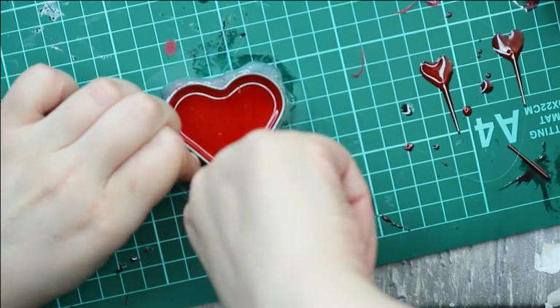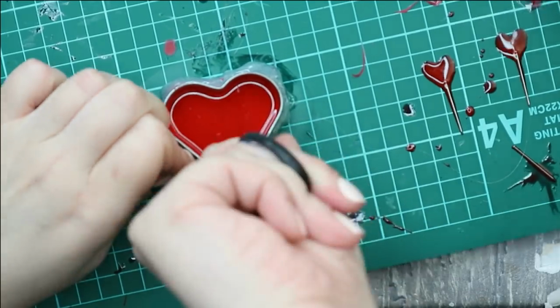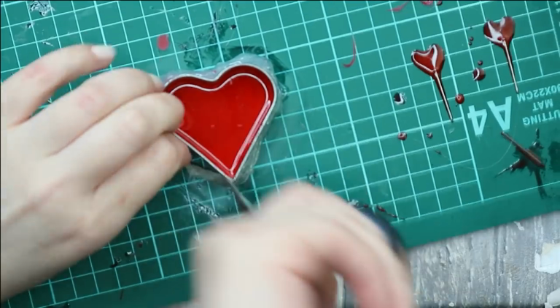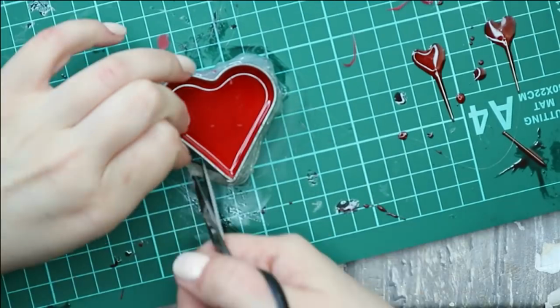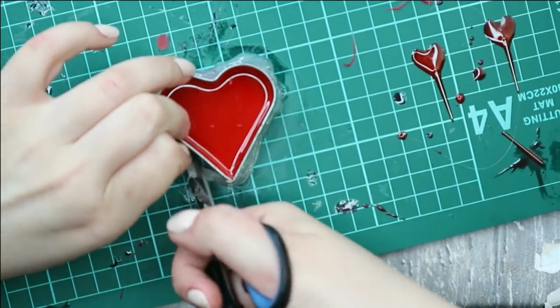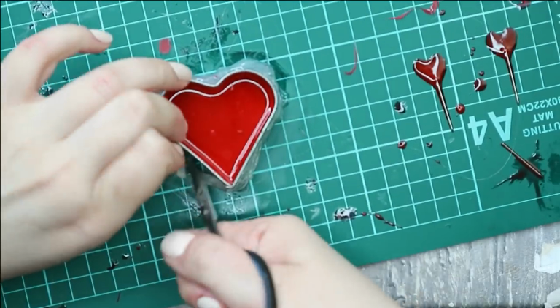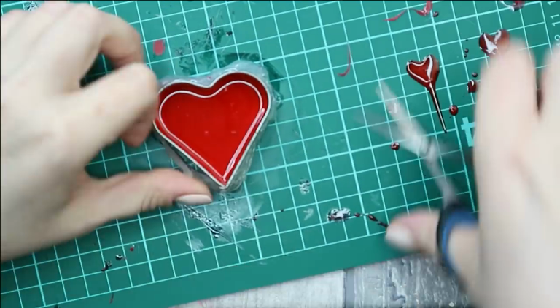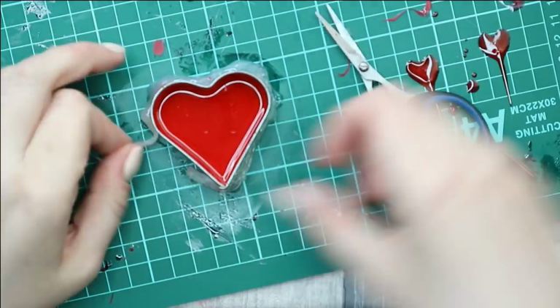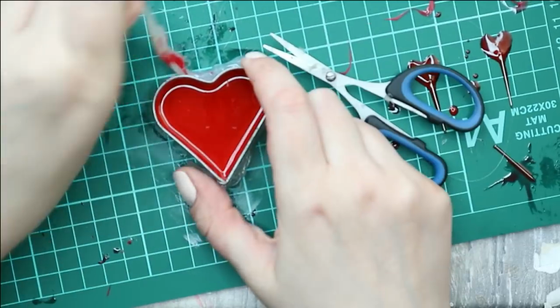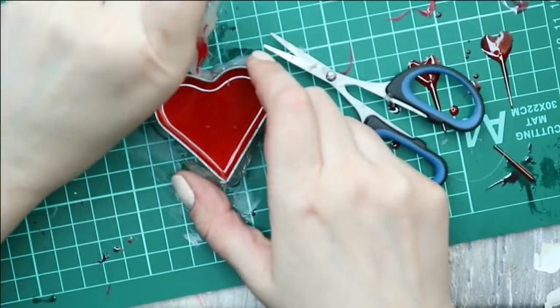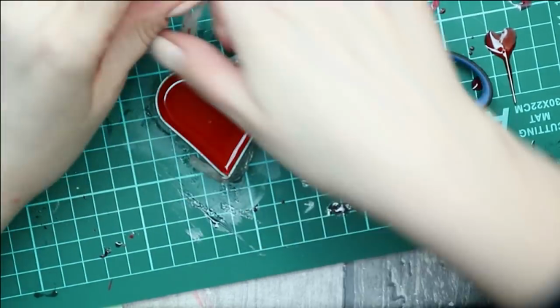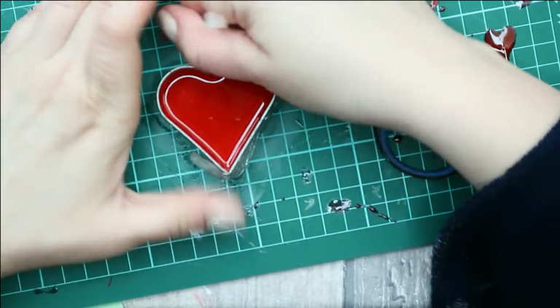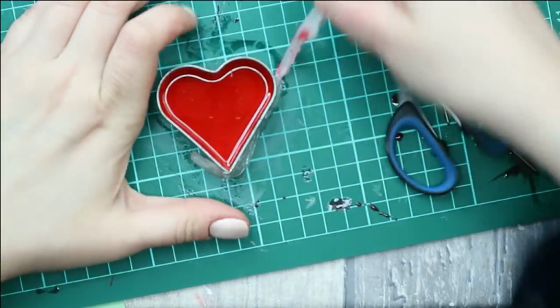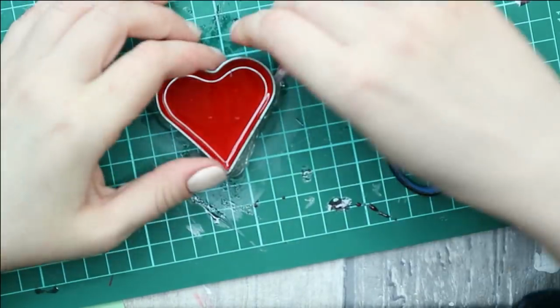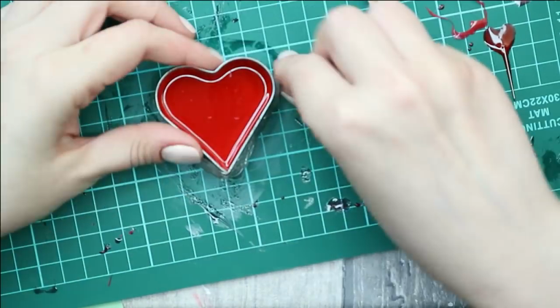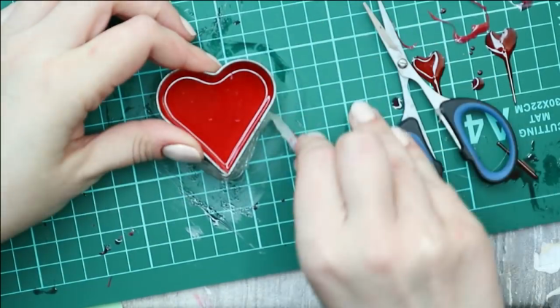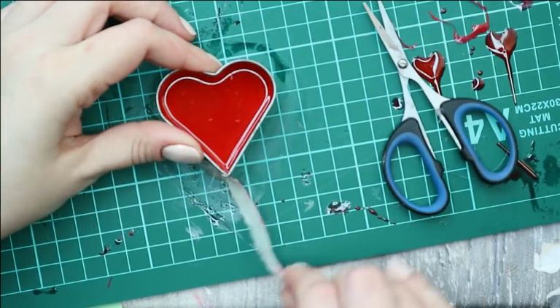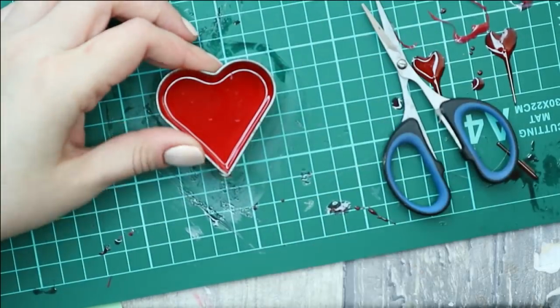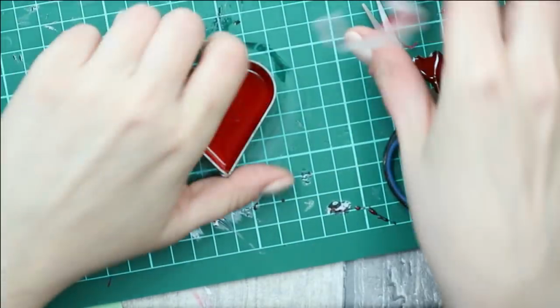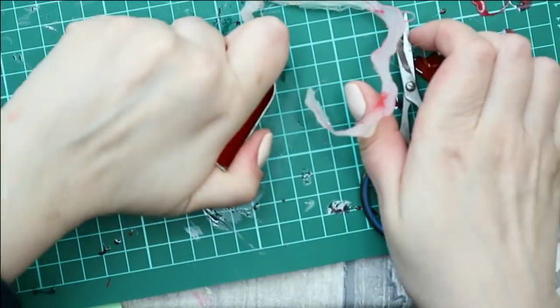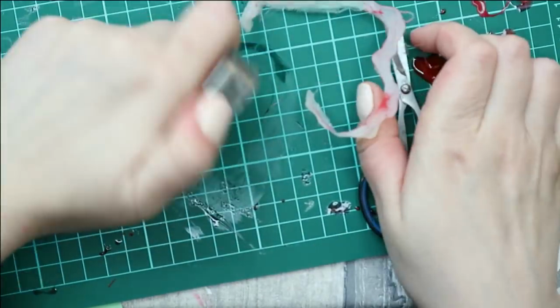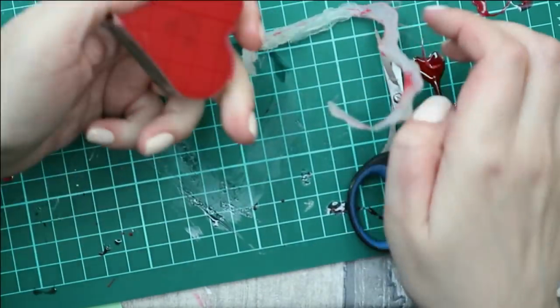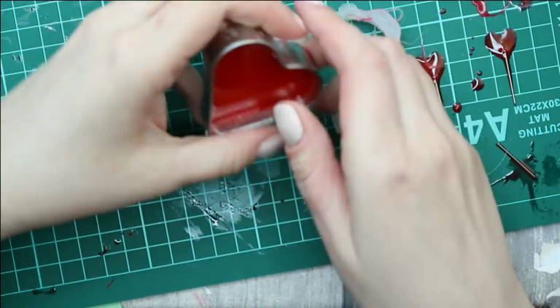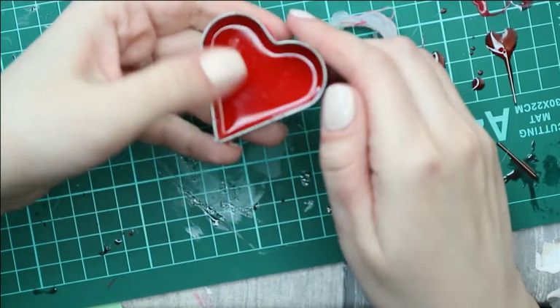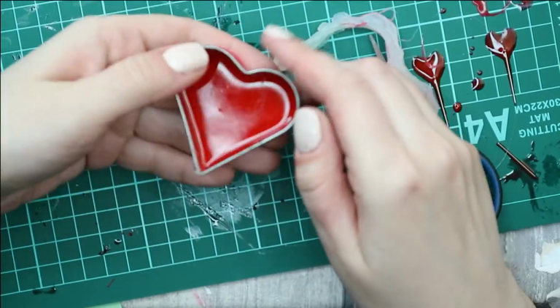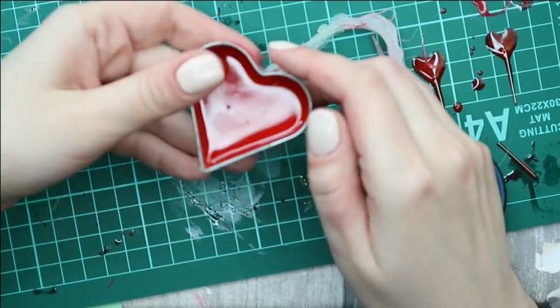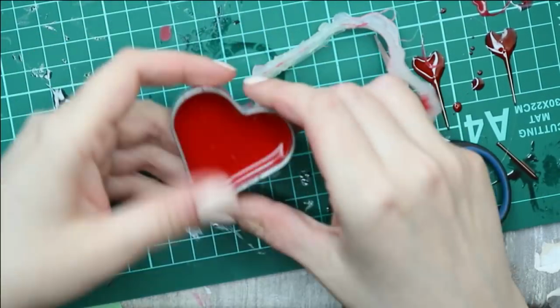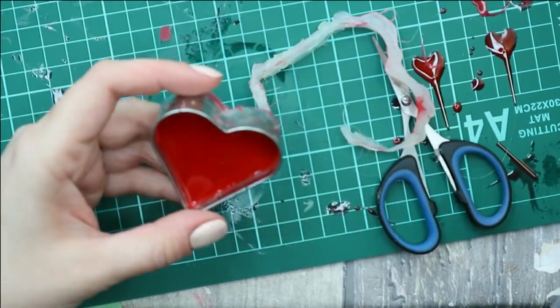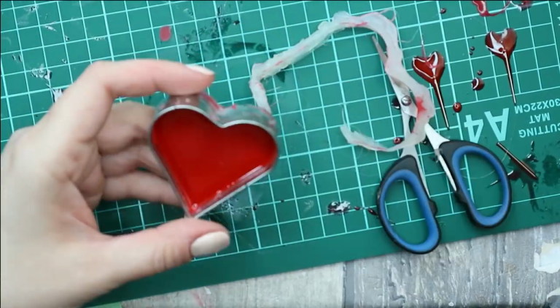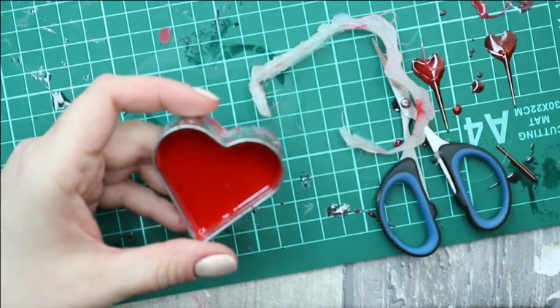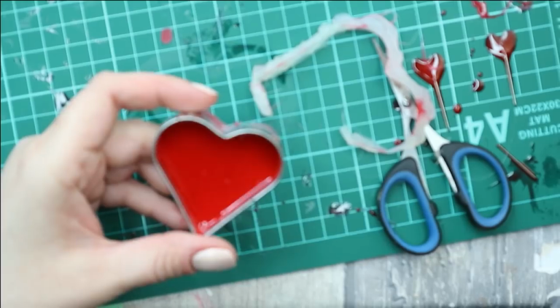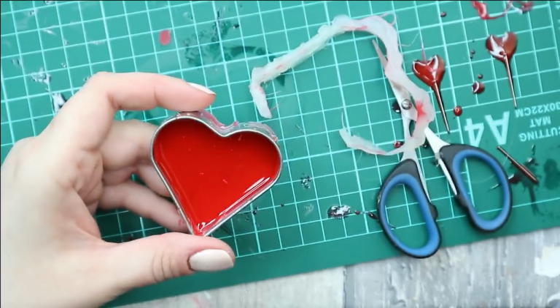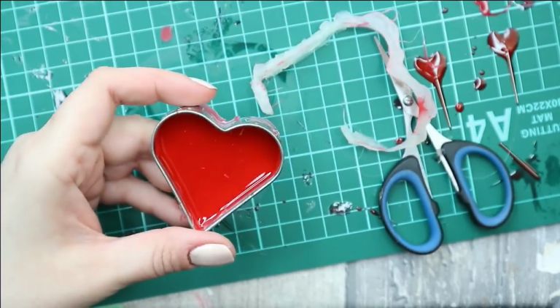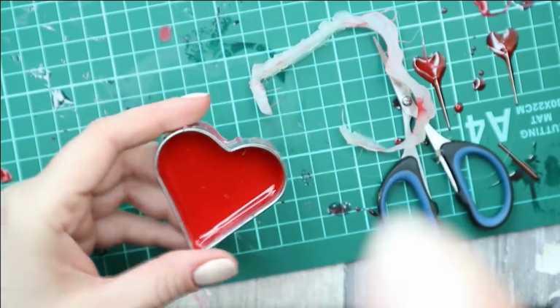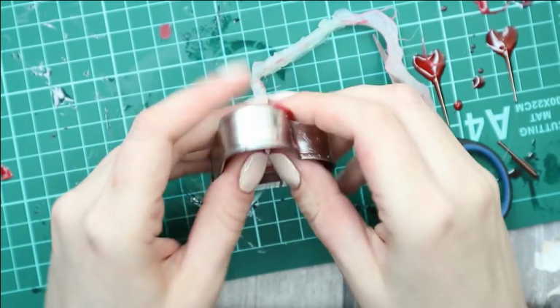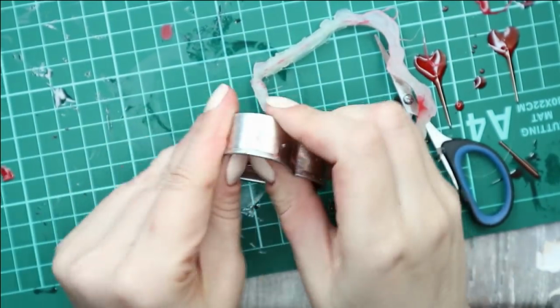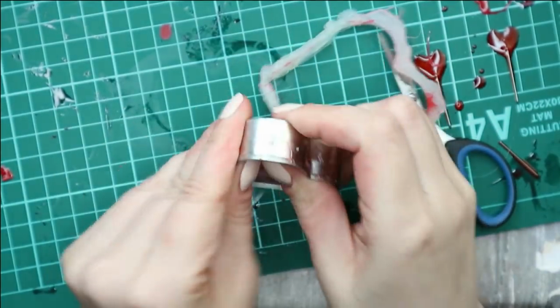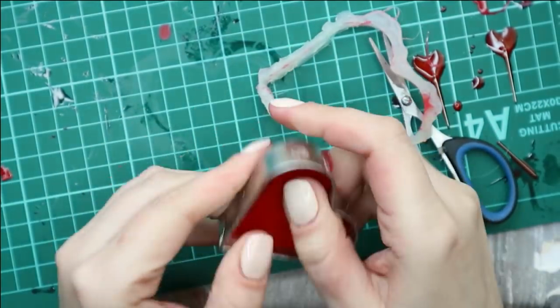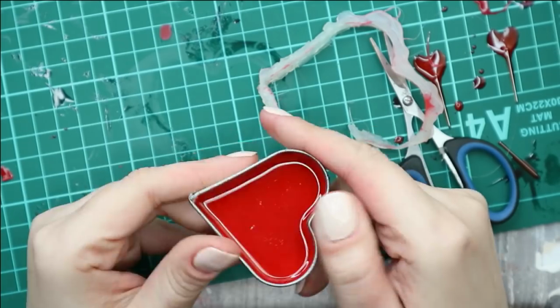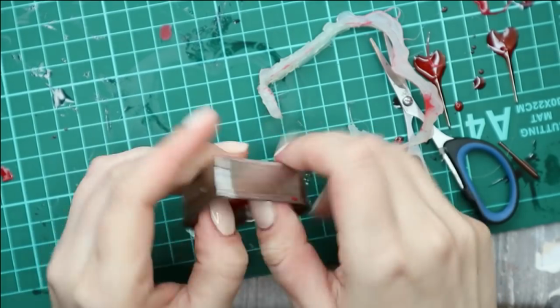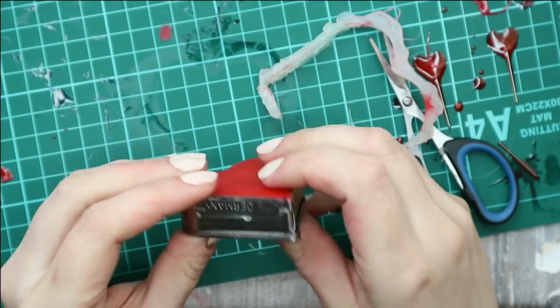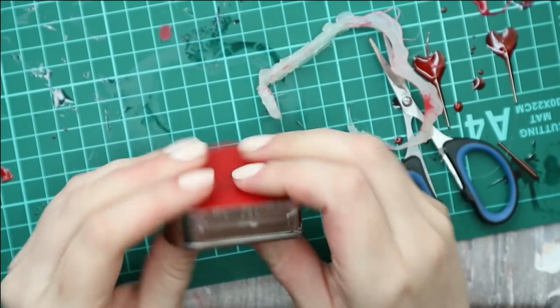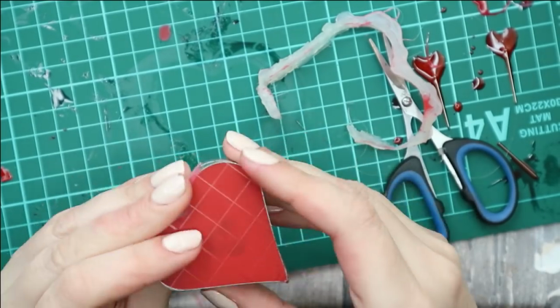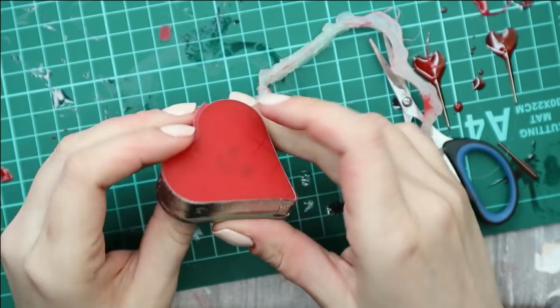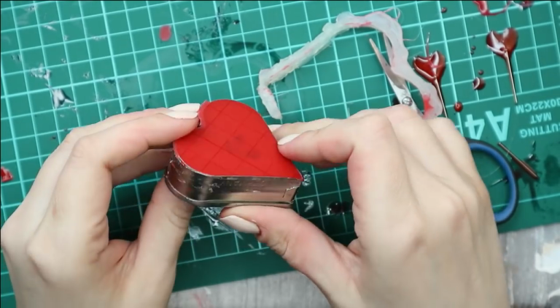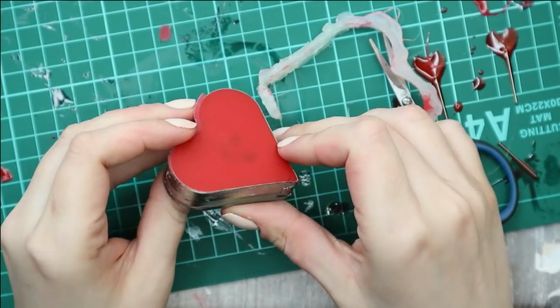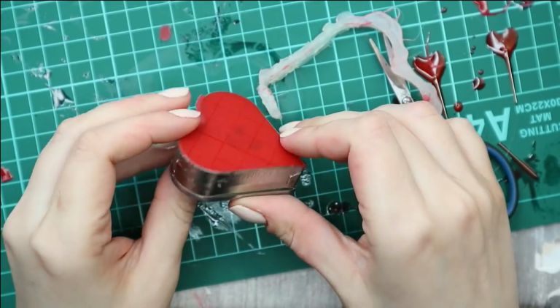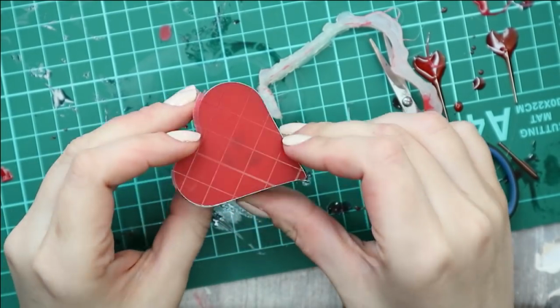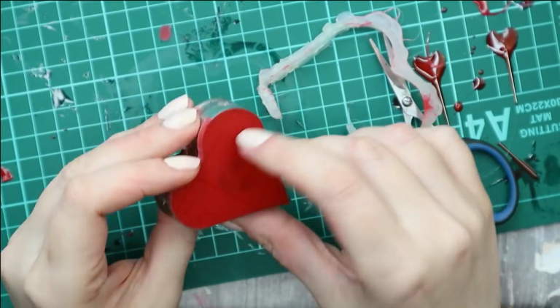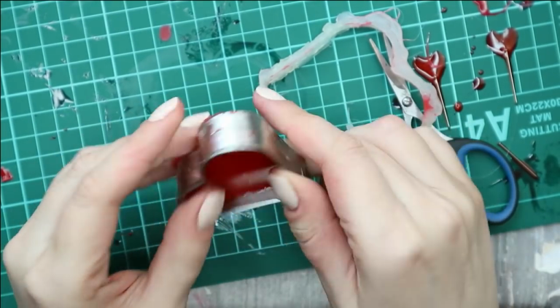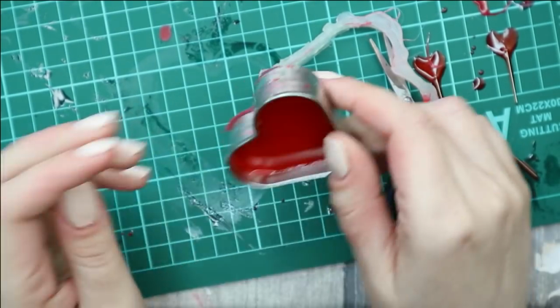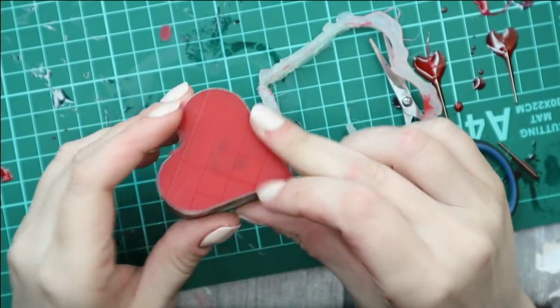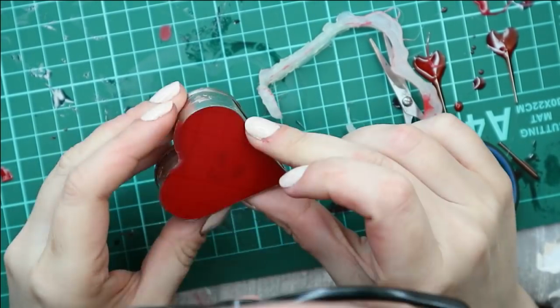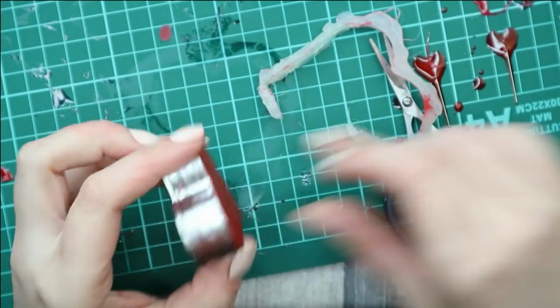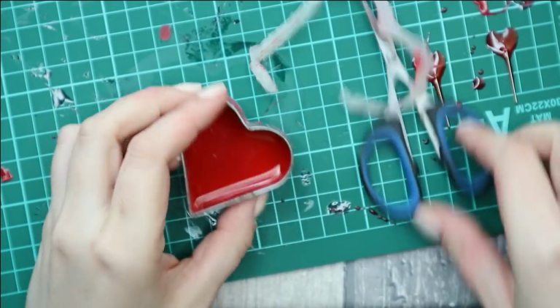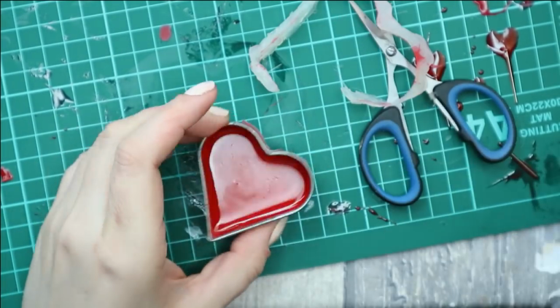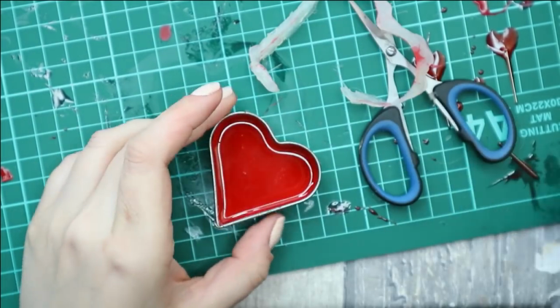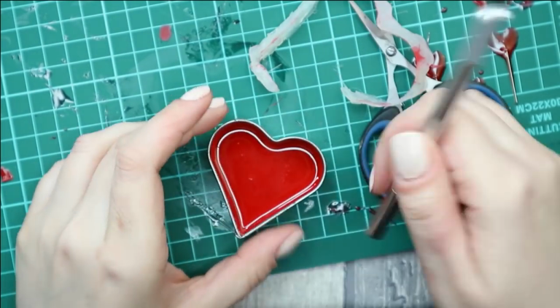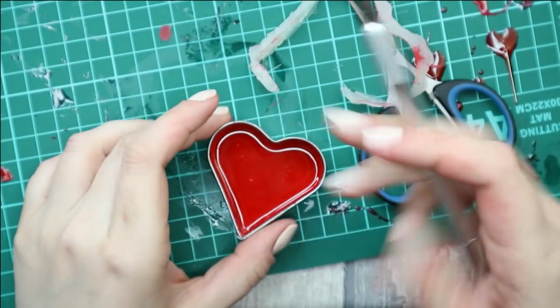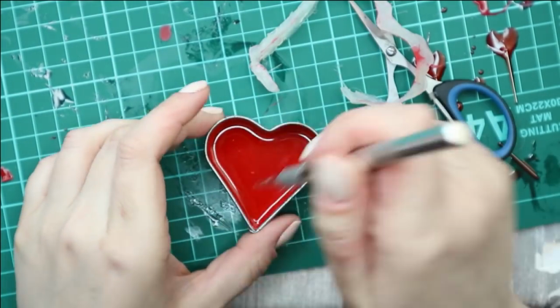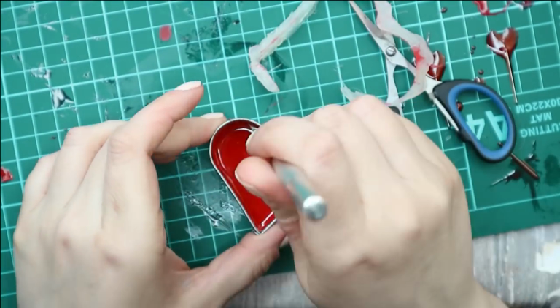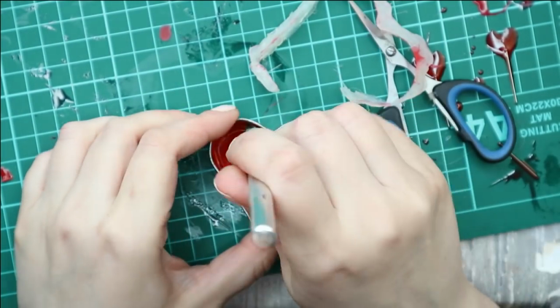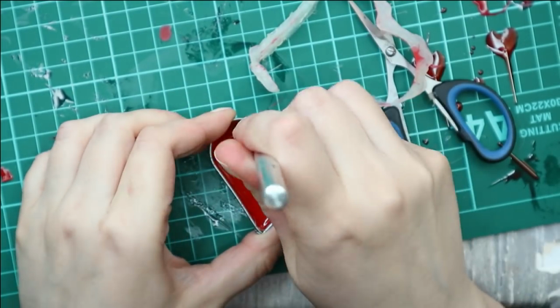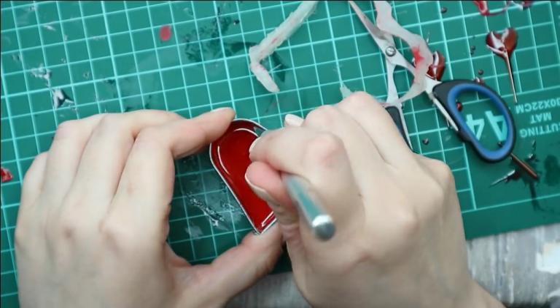And finally the biggest heart — it's of course a little bit challenging to get it out, but it also looks good in the end.